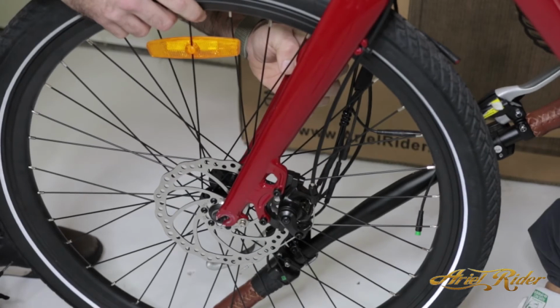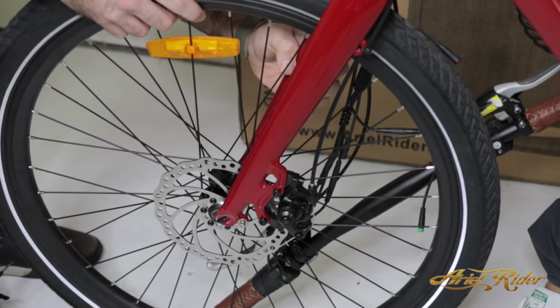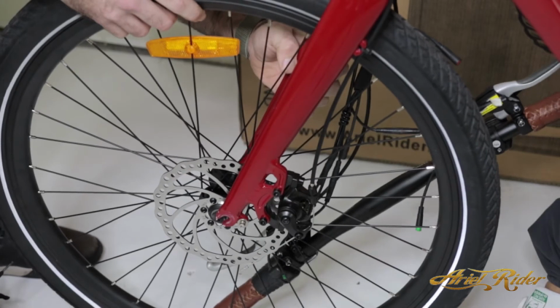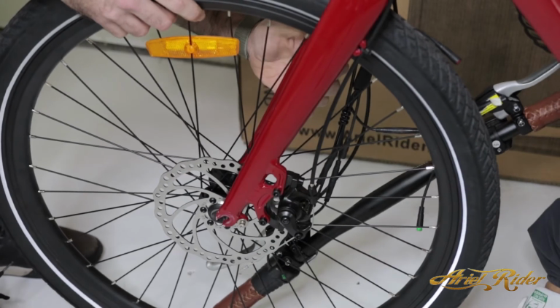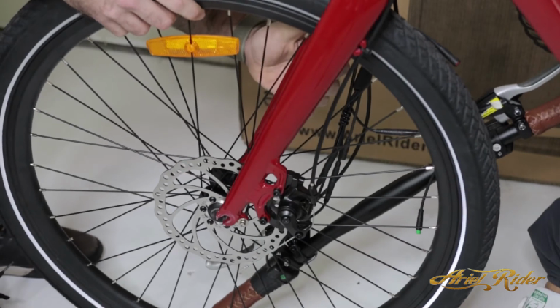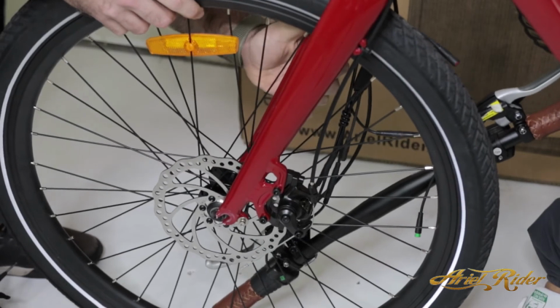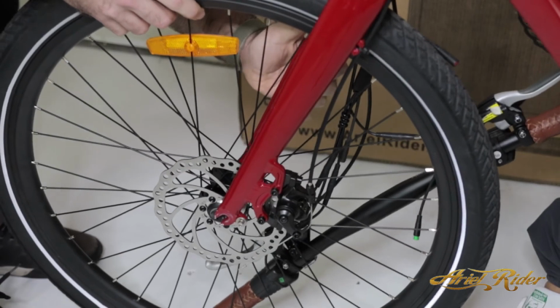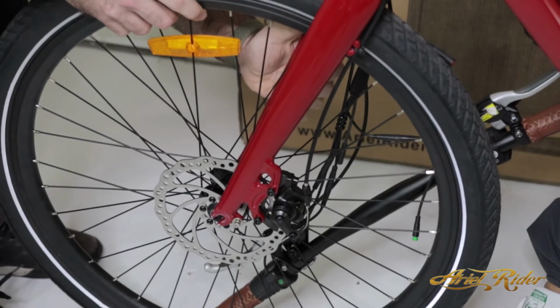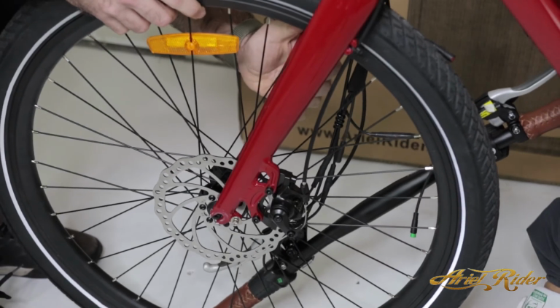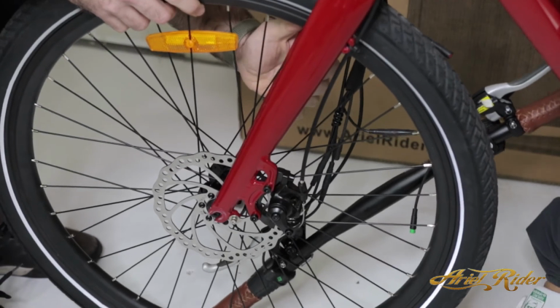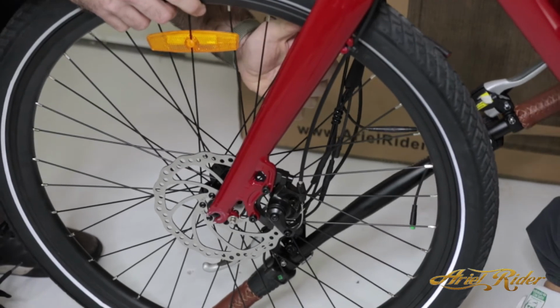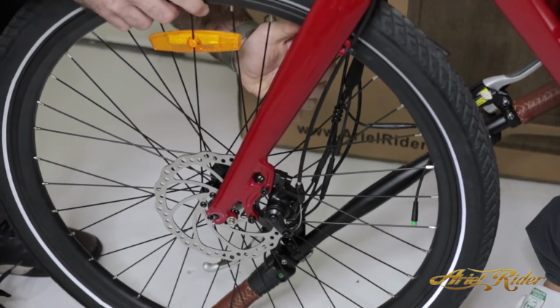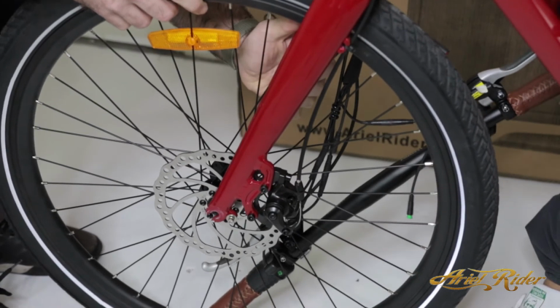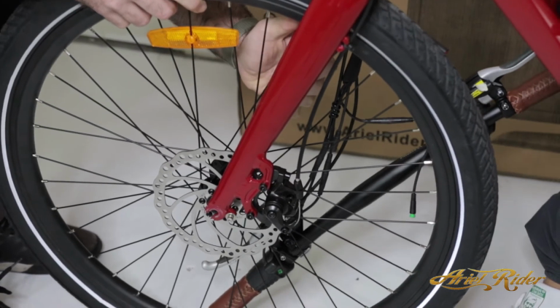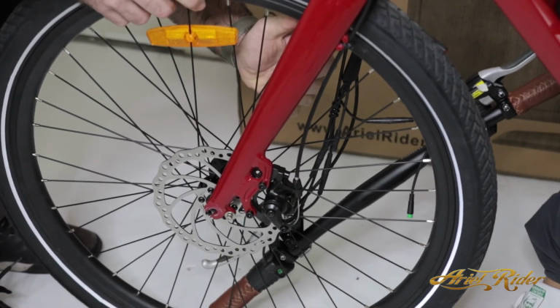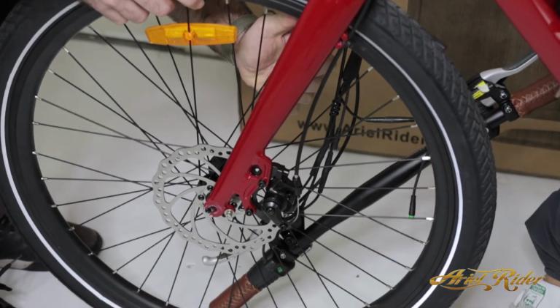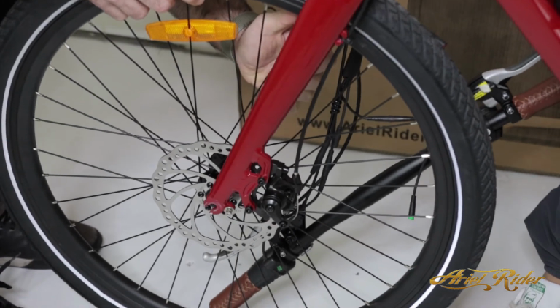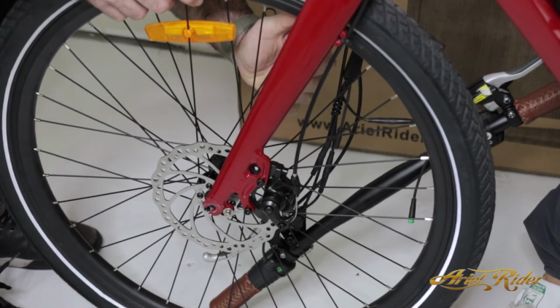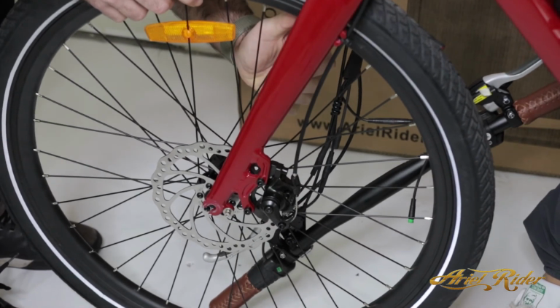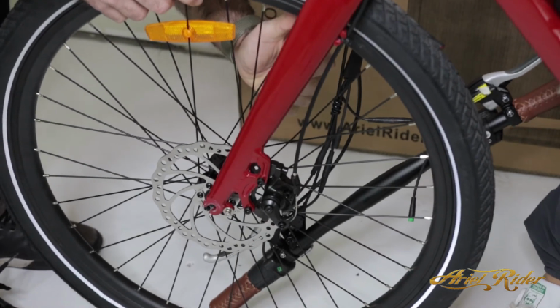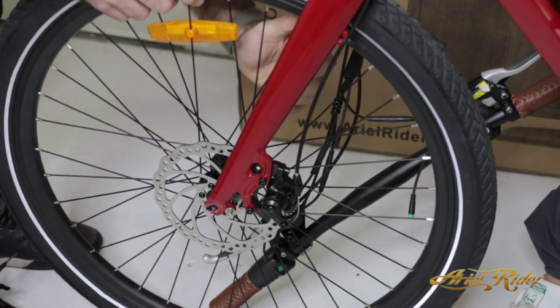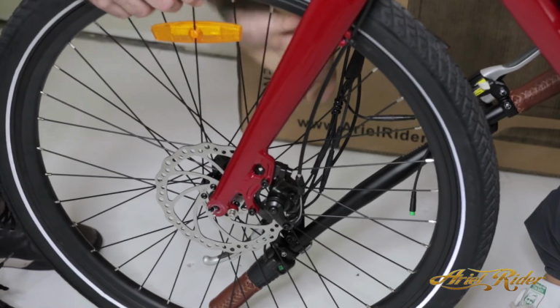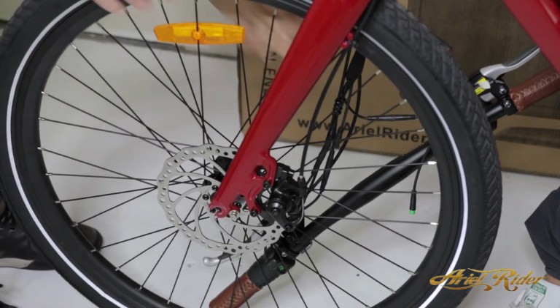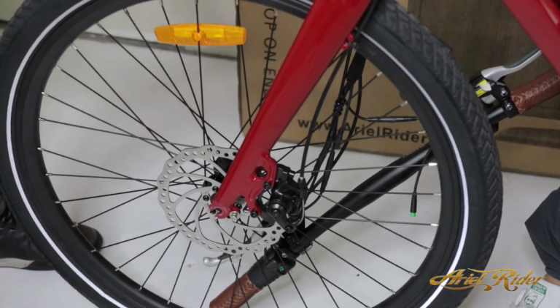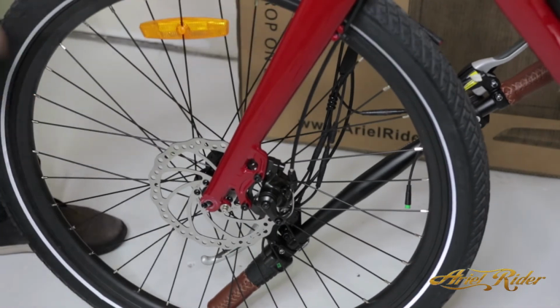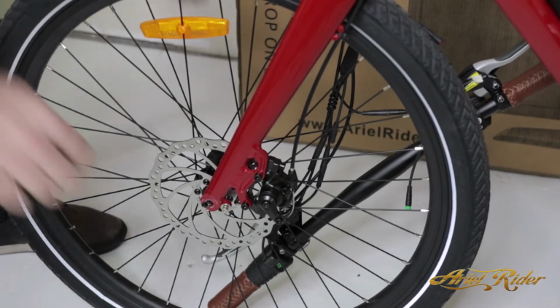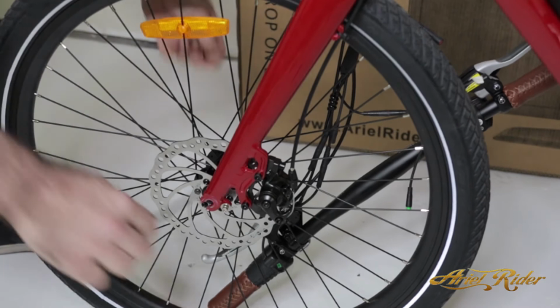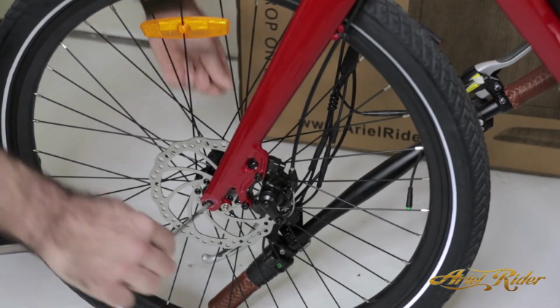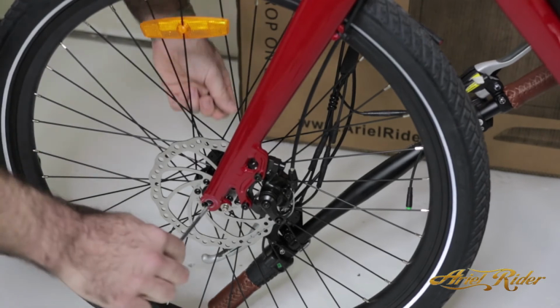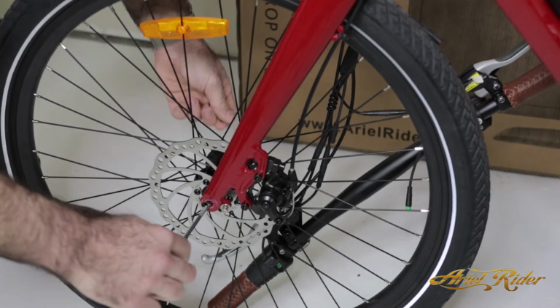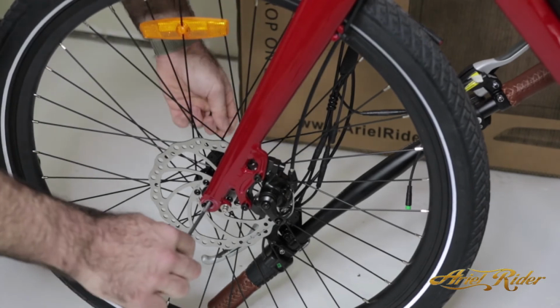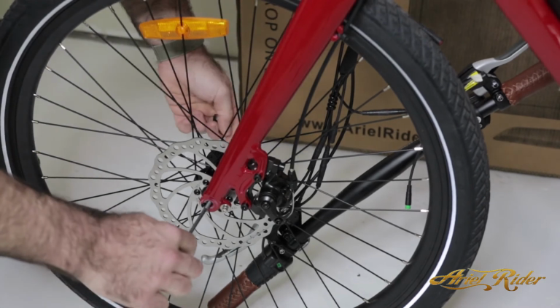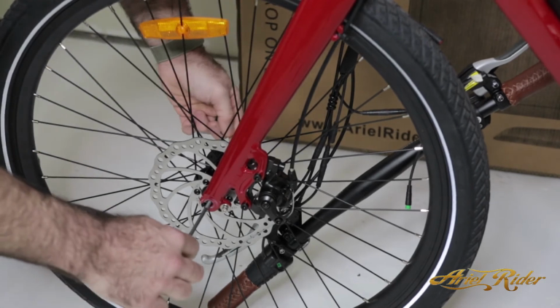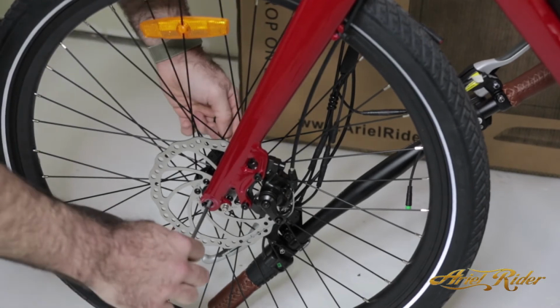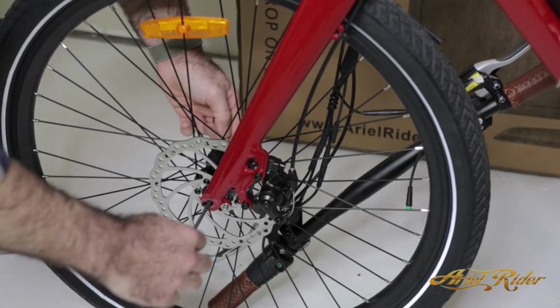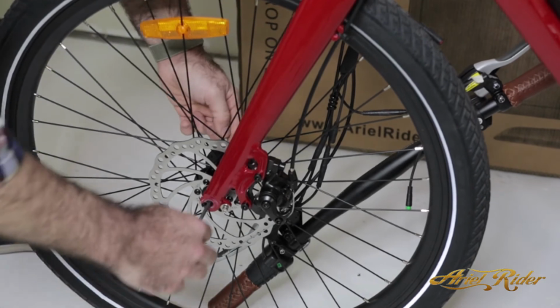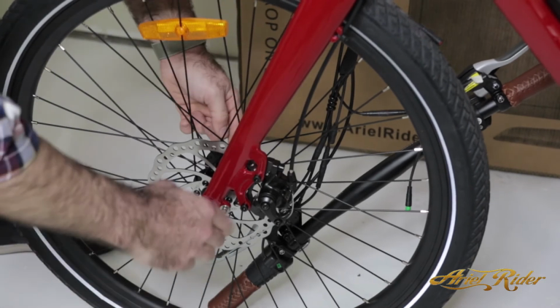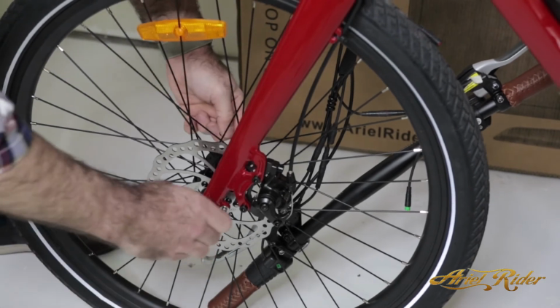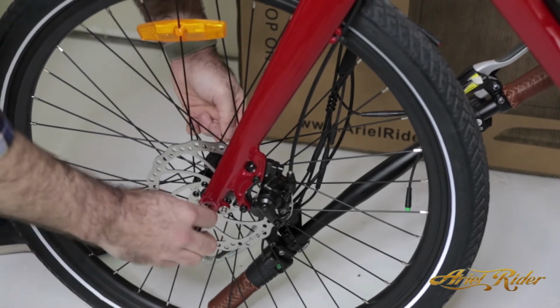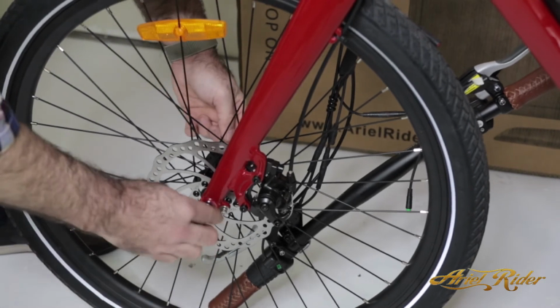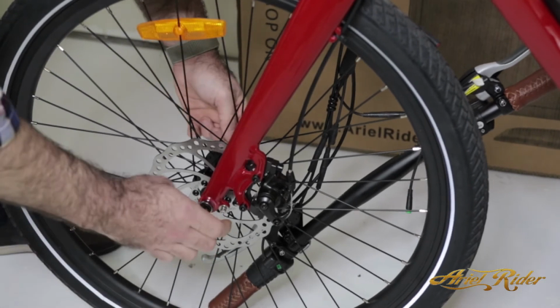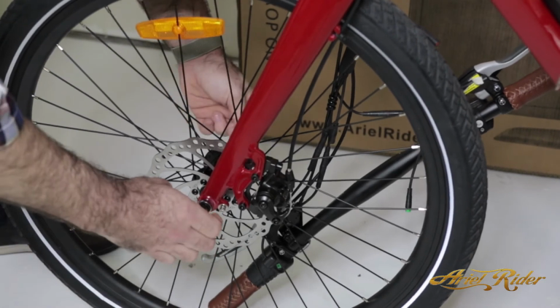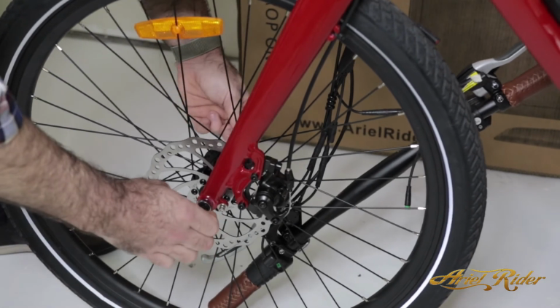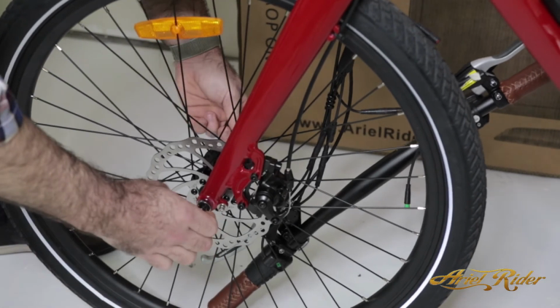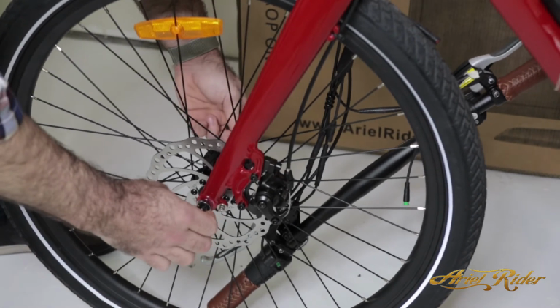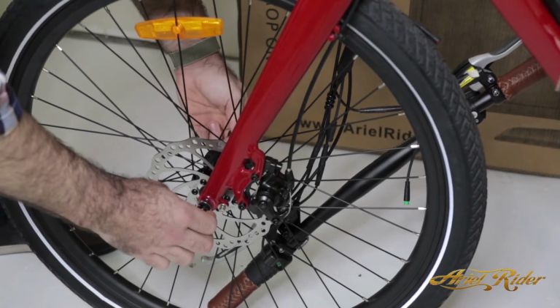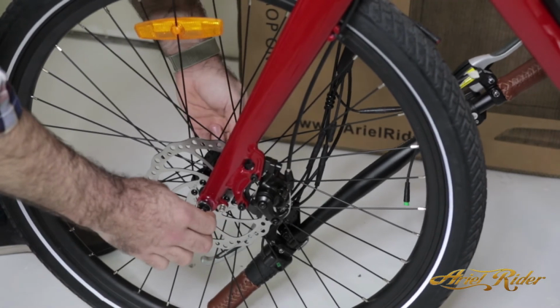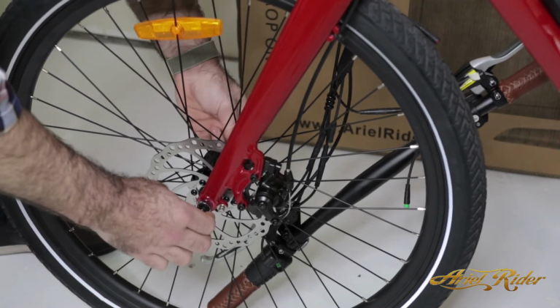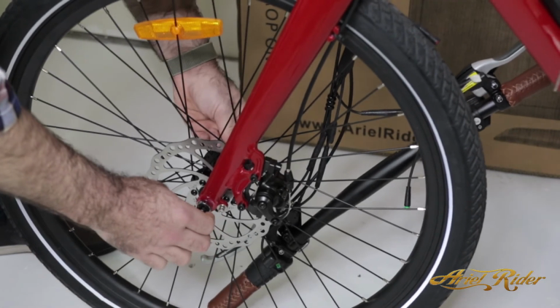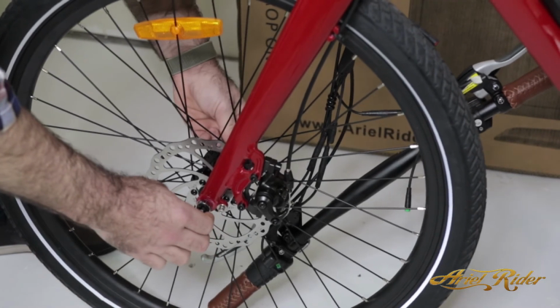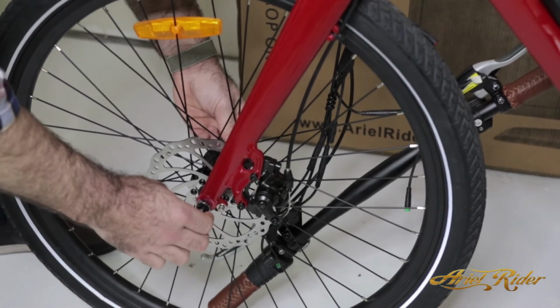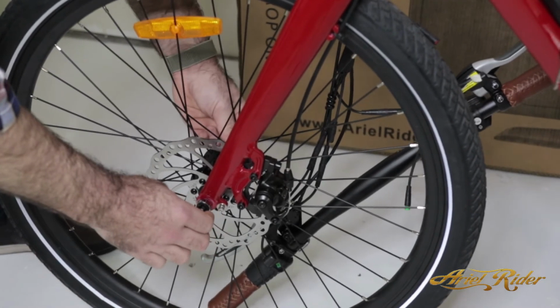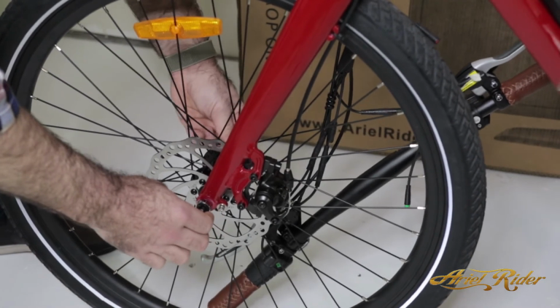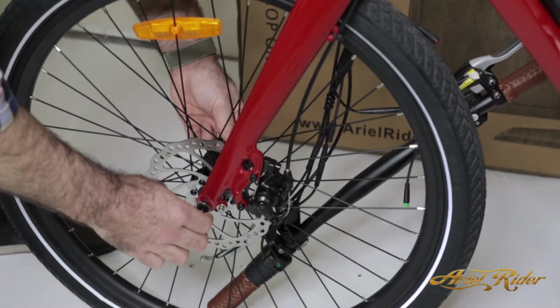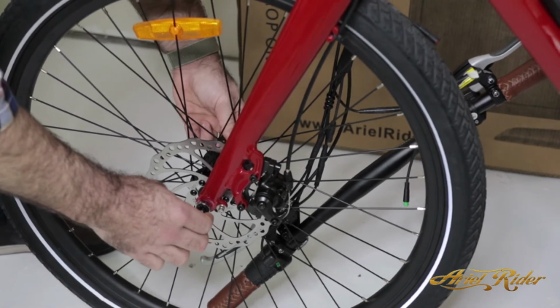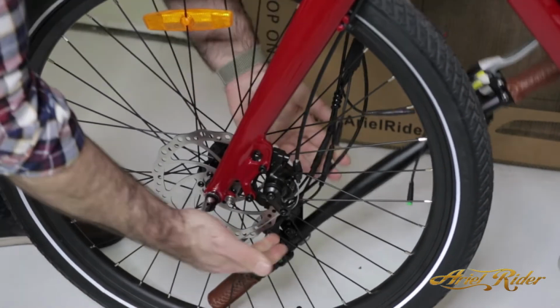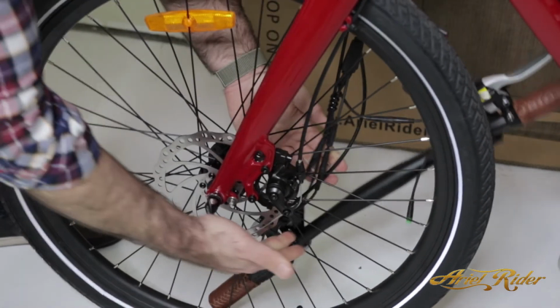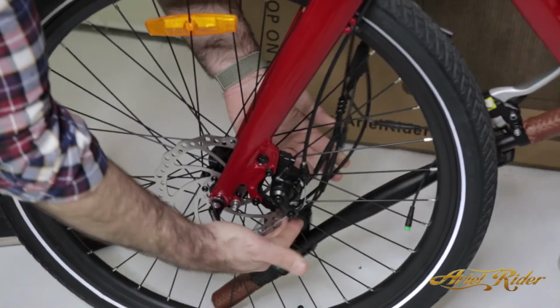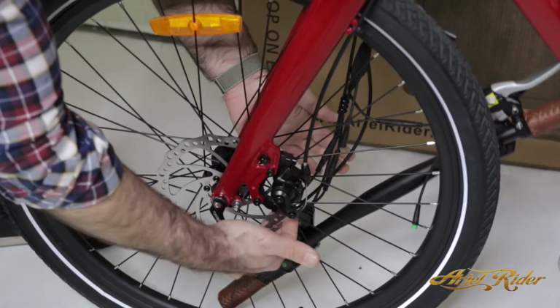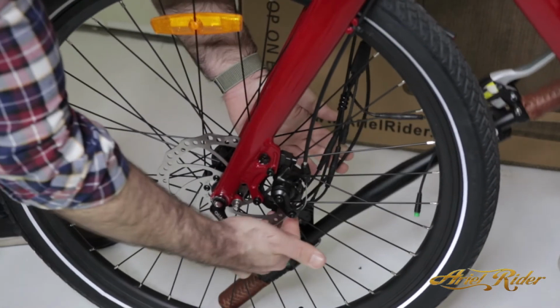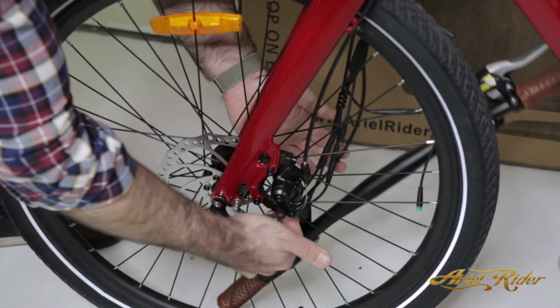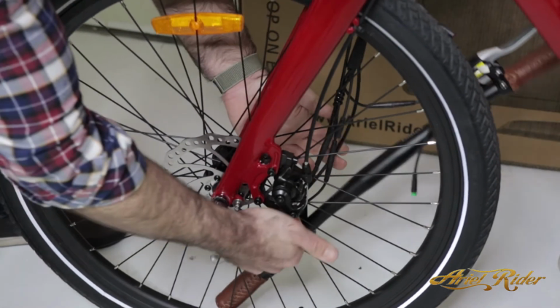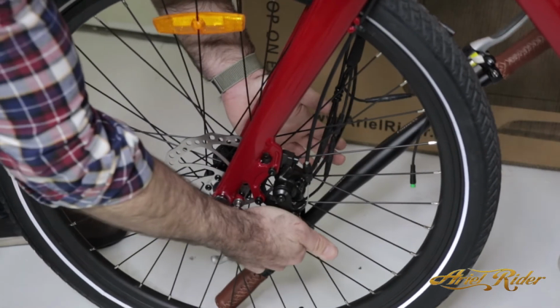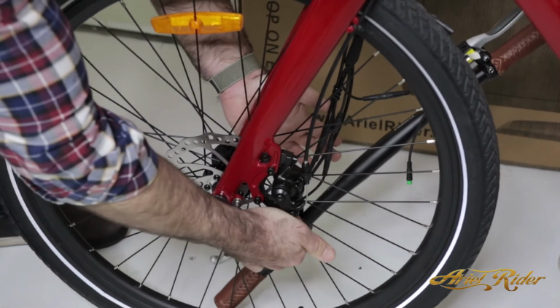To install the wheel, line up the rotor with the brake caliper. Then, put the skewer through the wheel and tighten until secure.